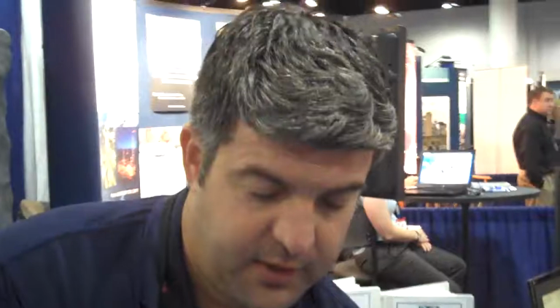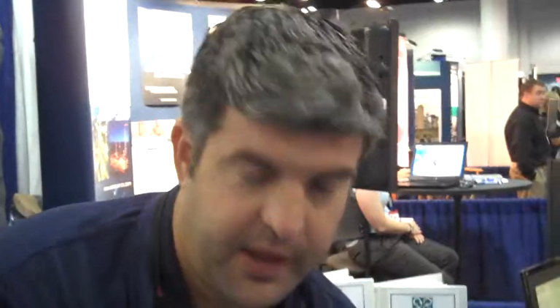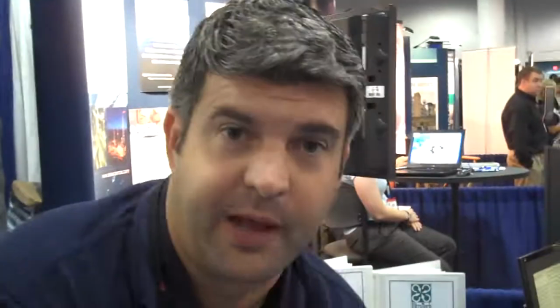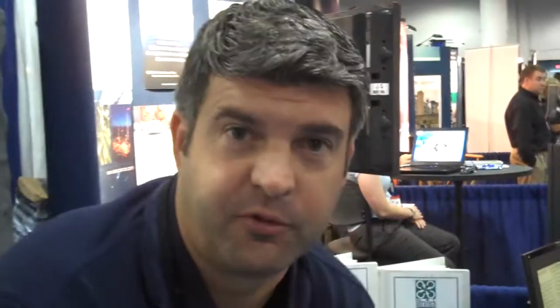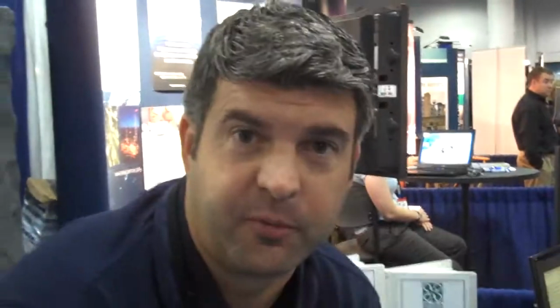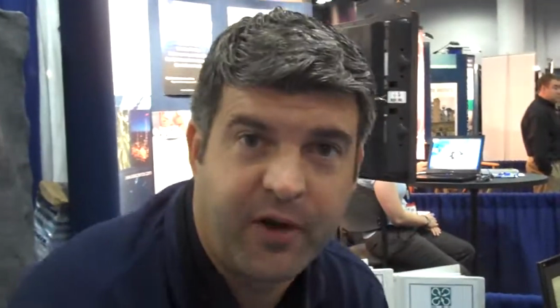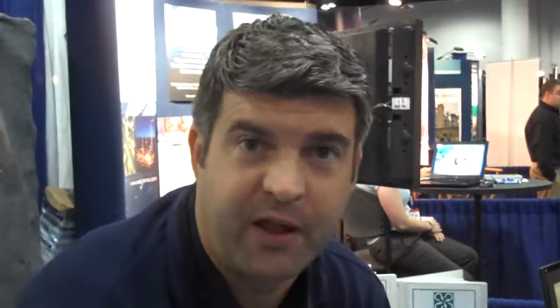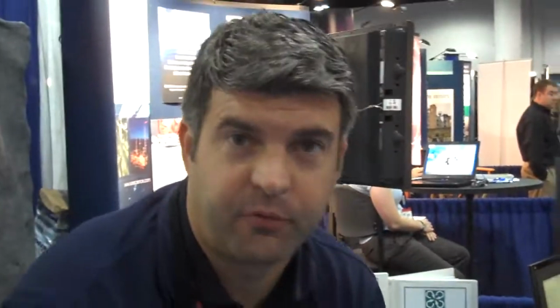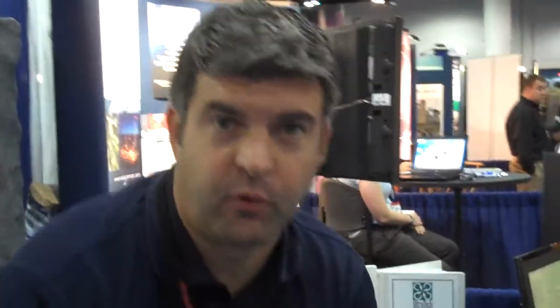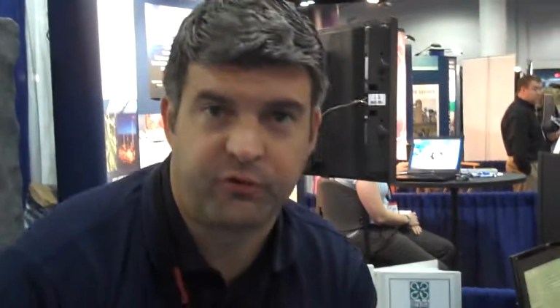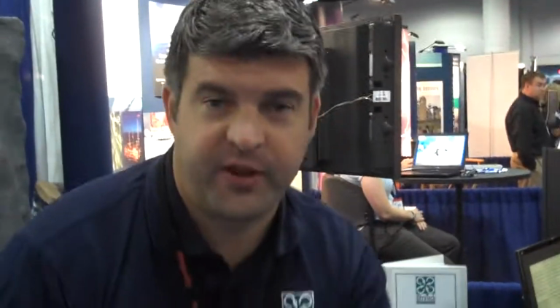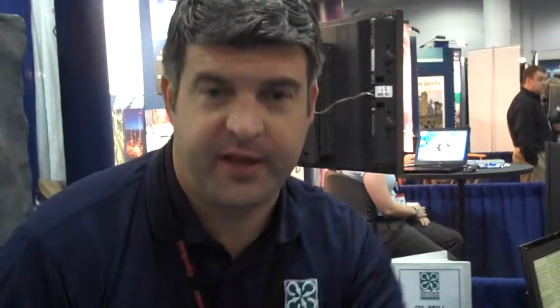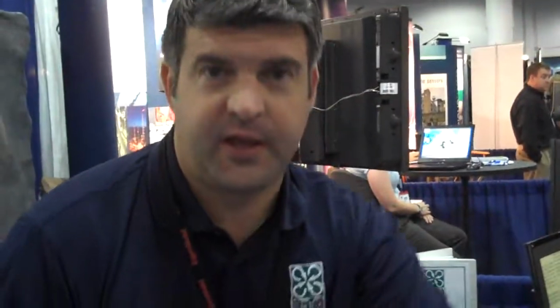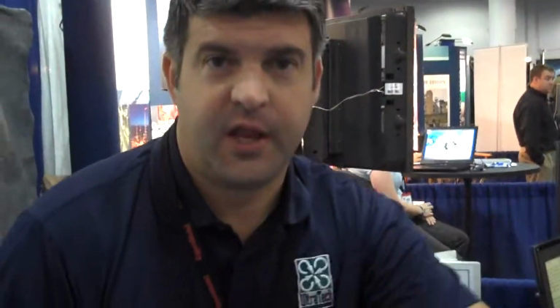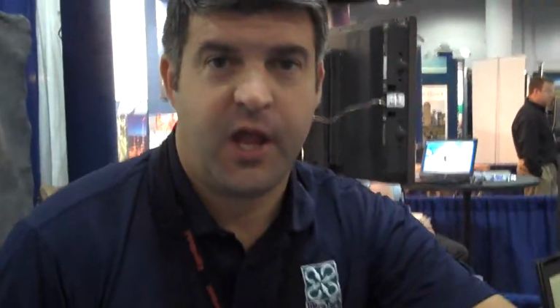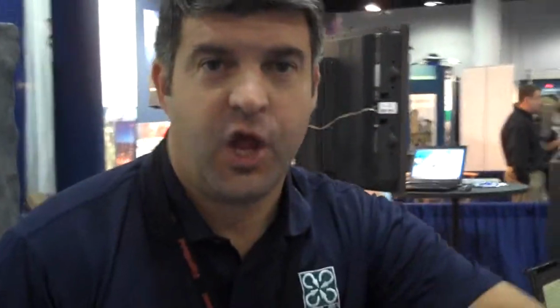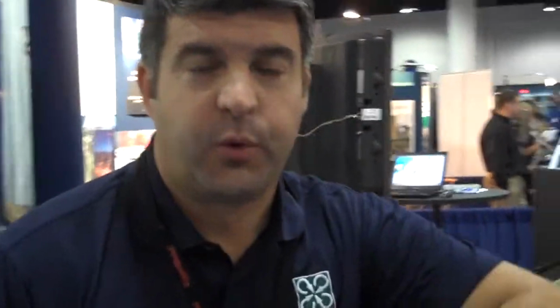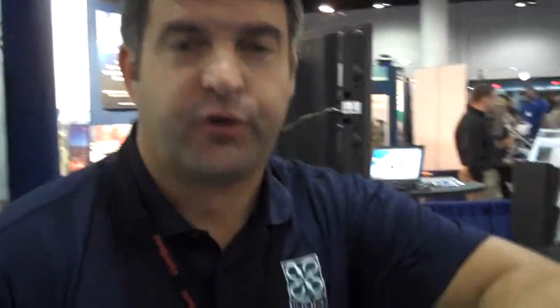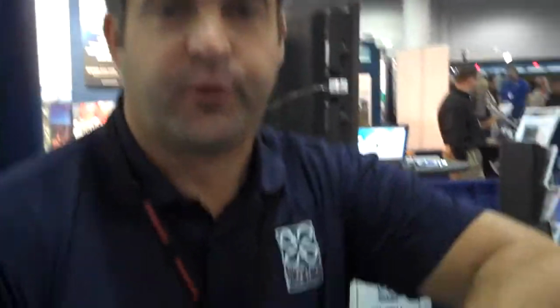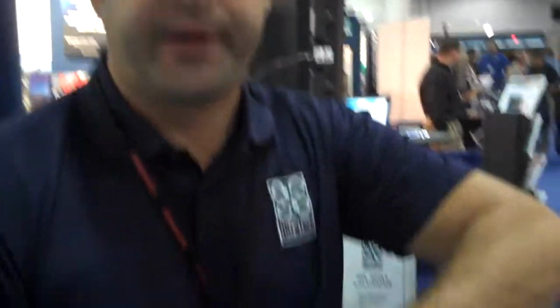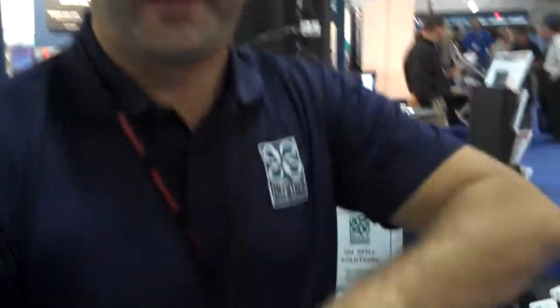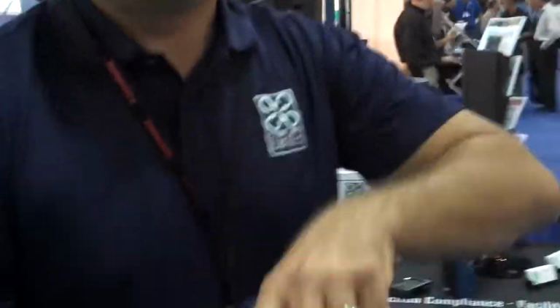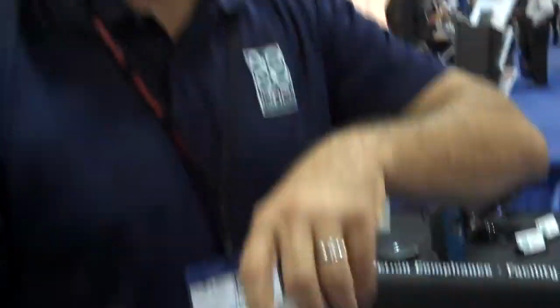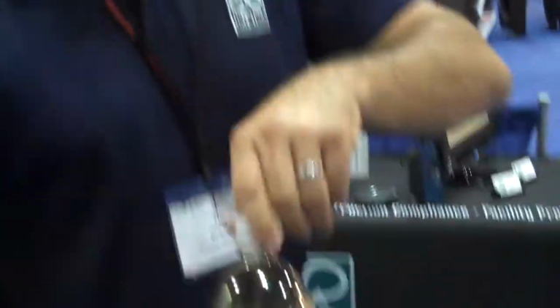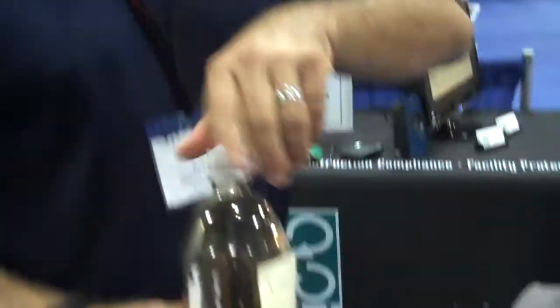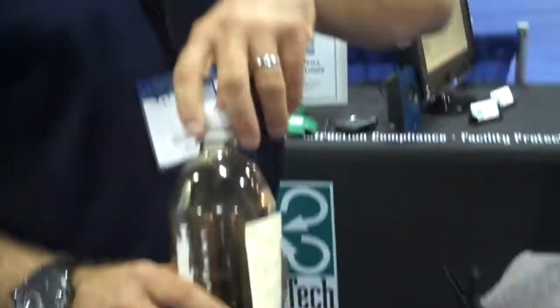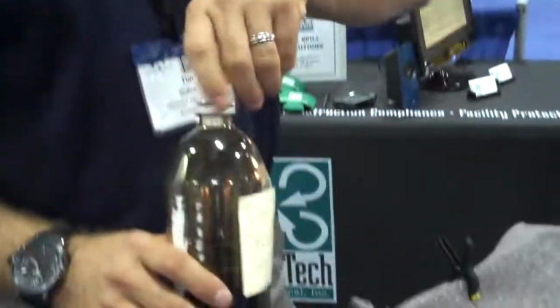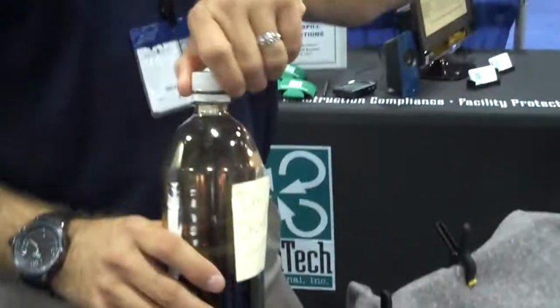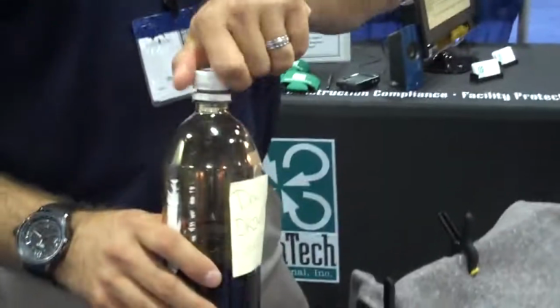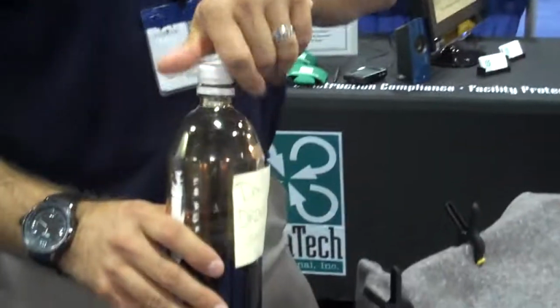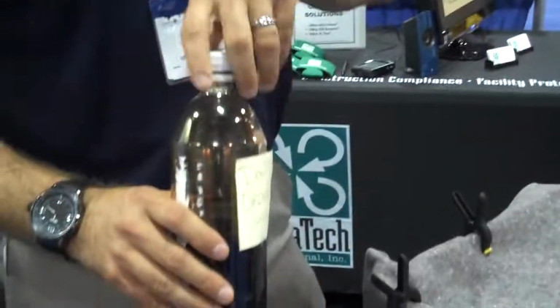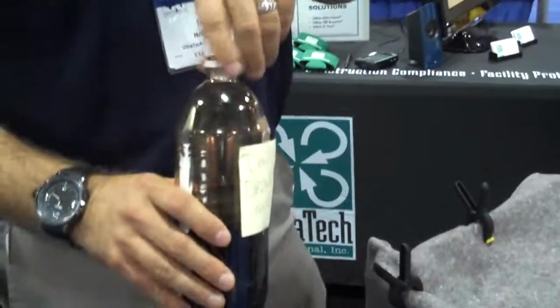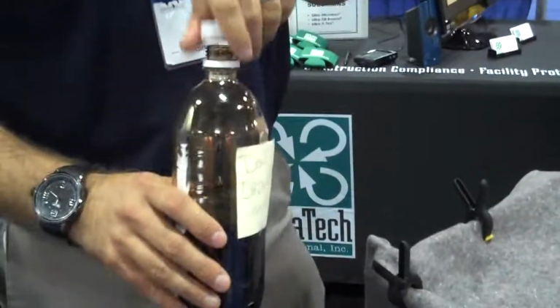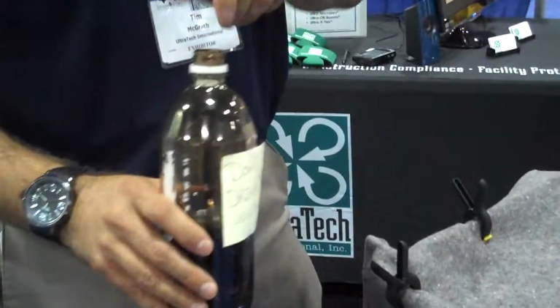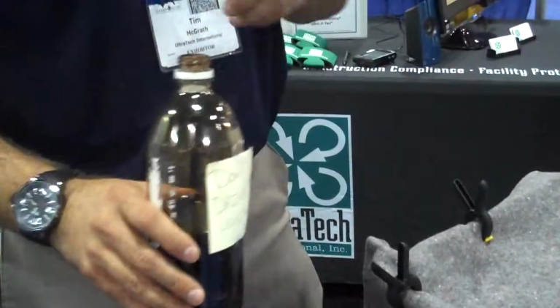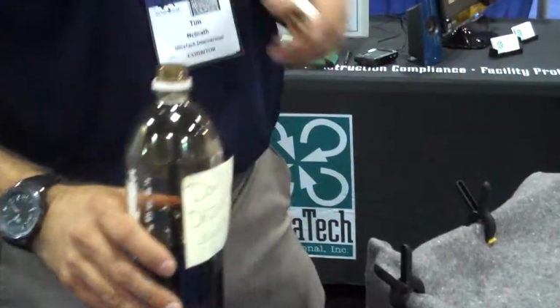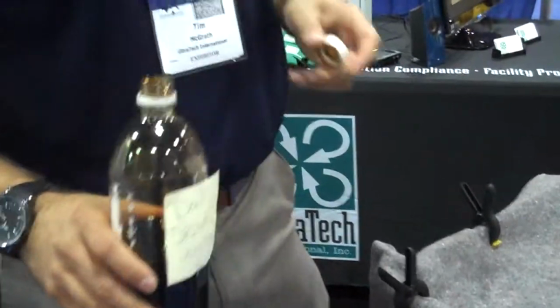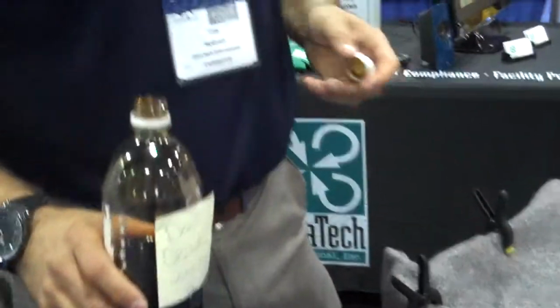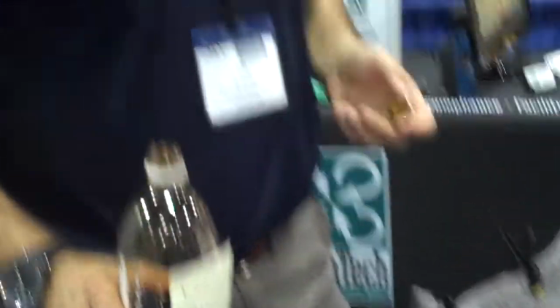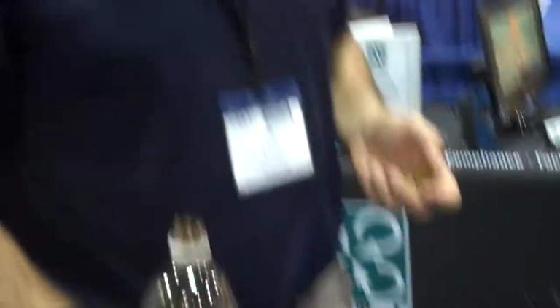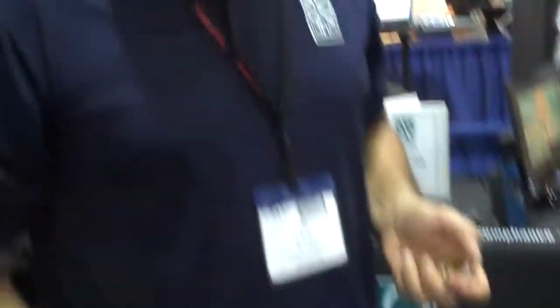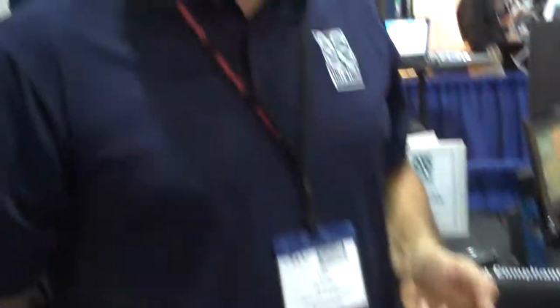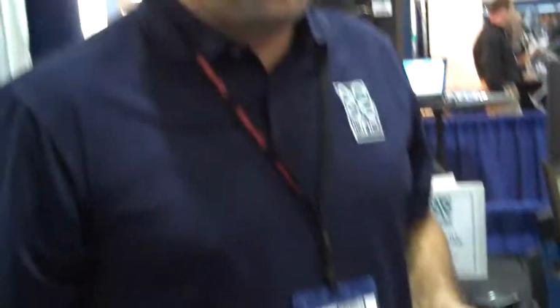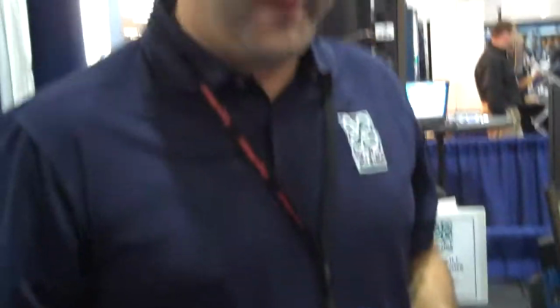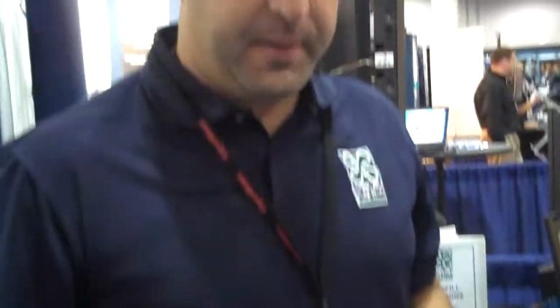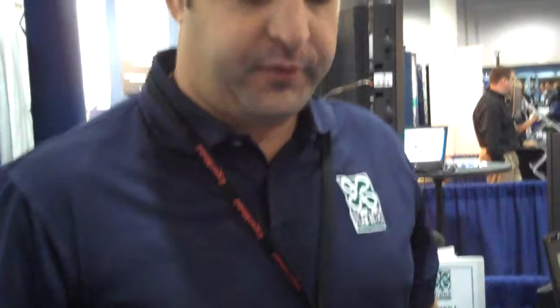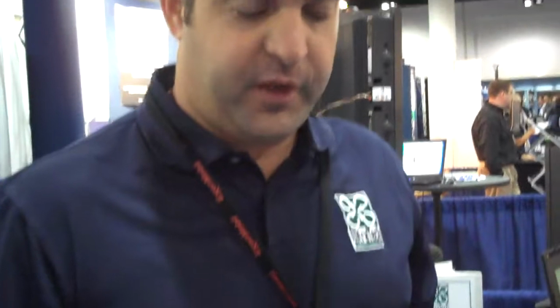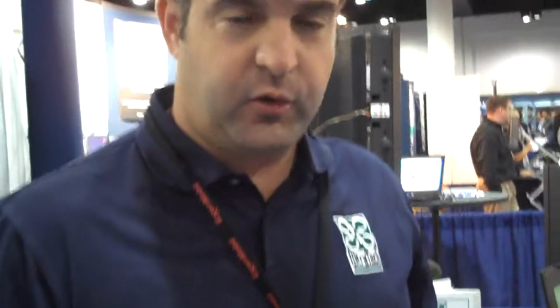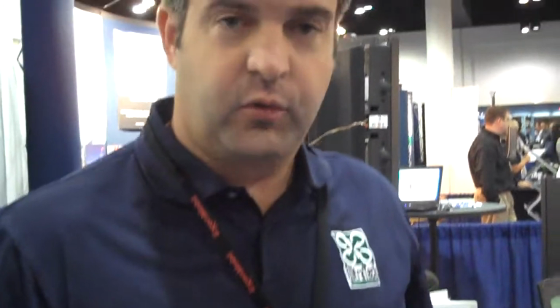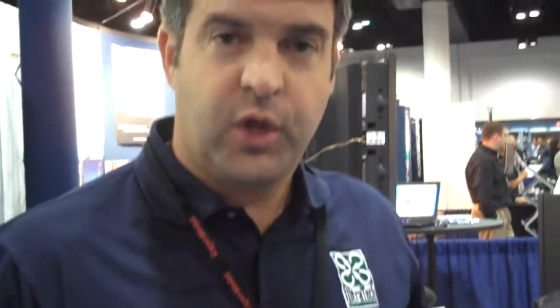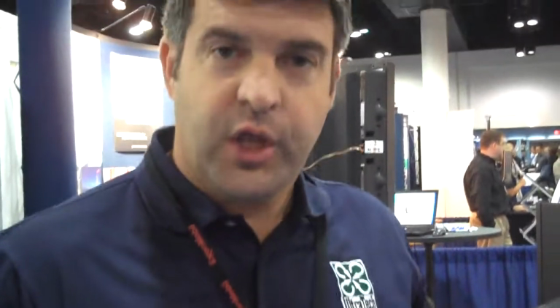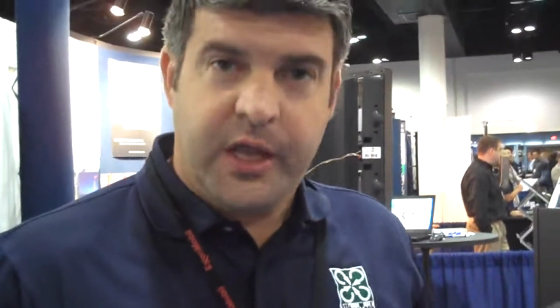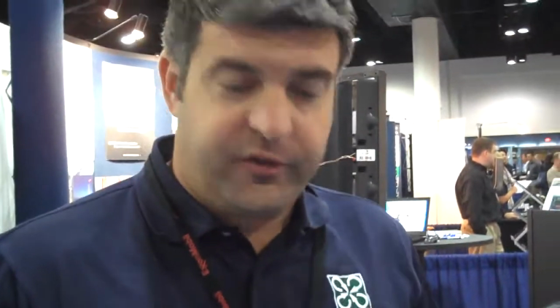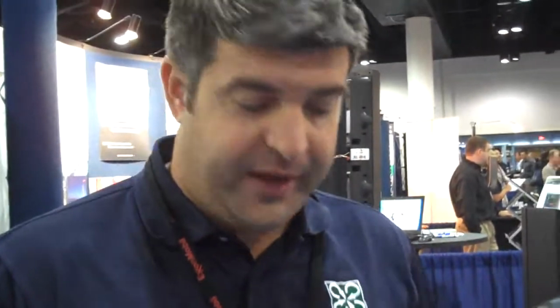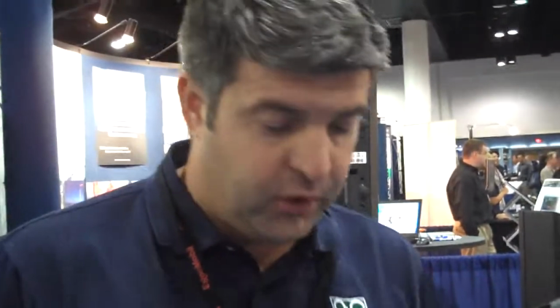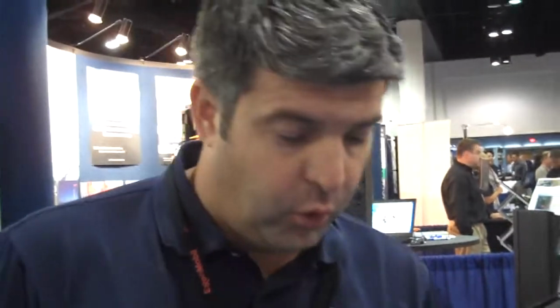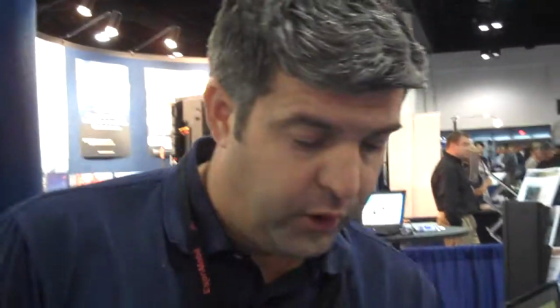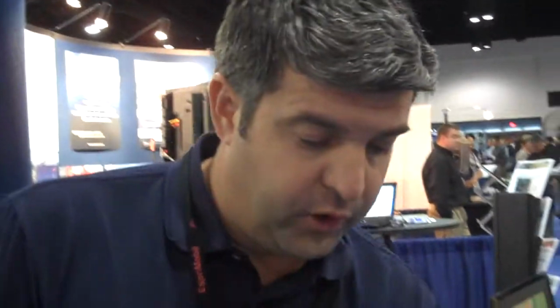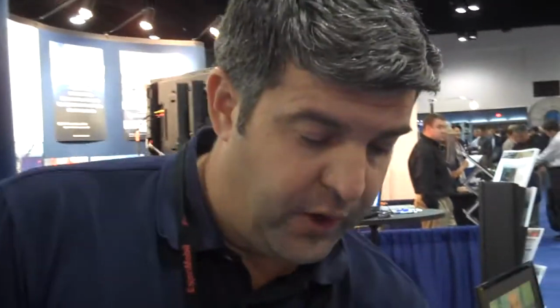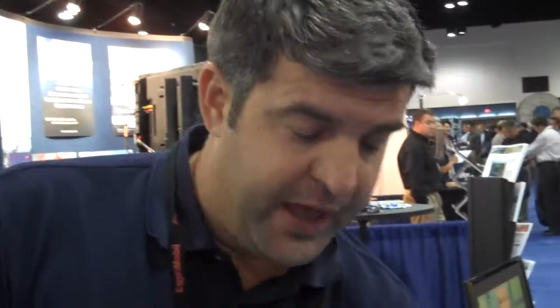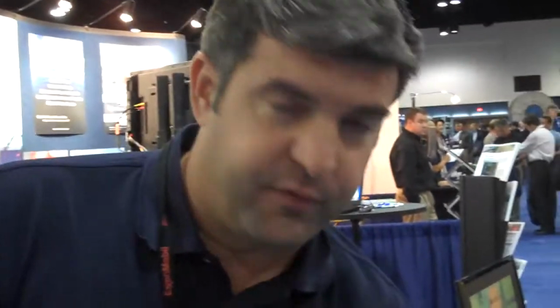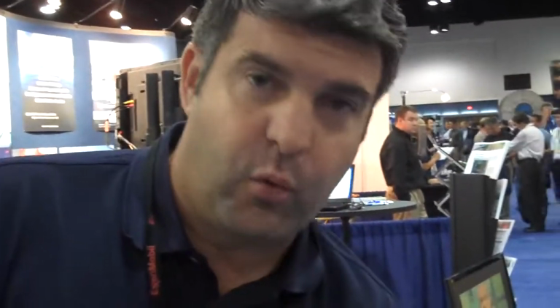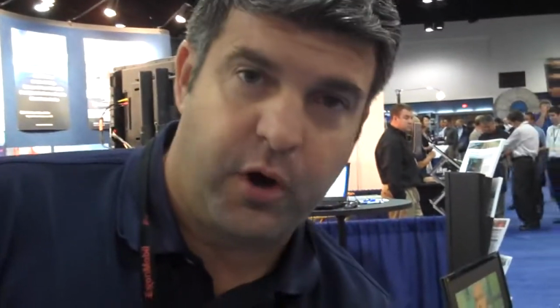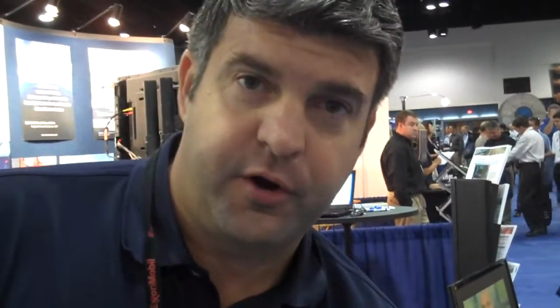Hey, I'm Tim McGrath with Ultra Tech. We're doing a demo with Ultra X-Tex, which is a fabric that'll take oil out of water.